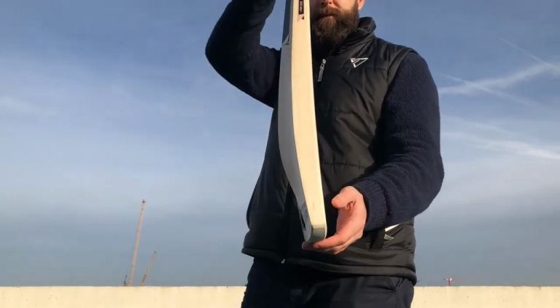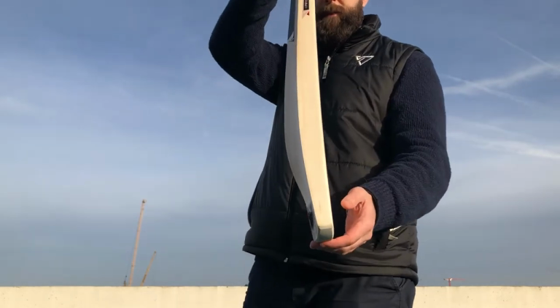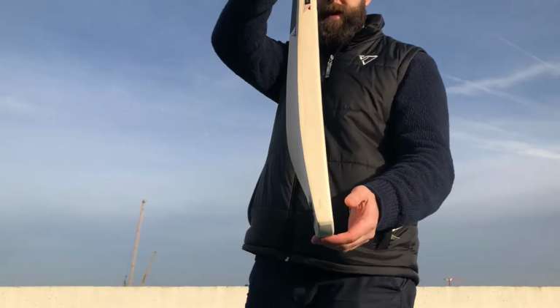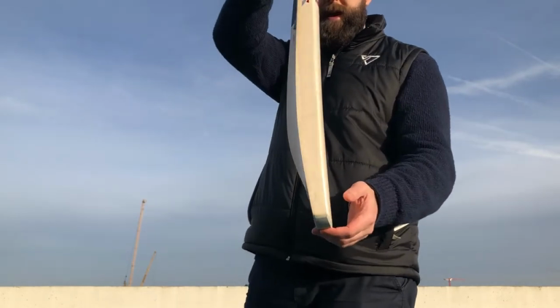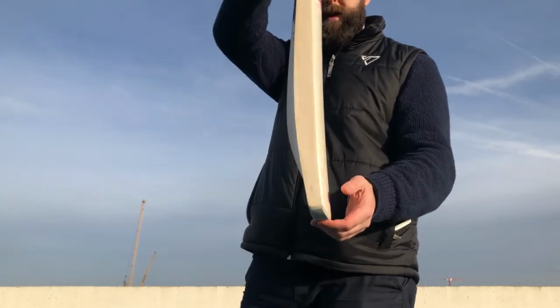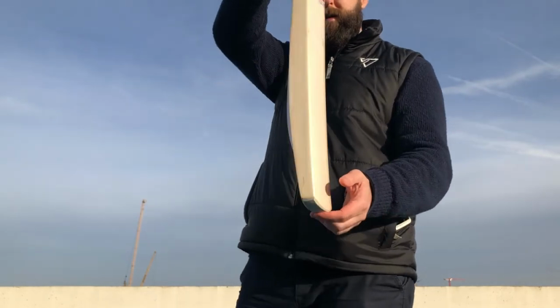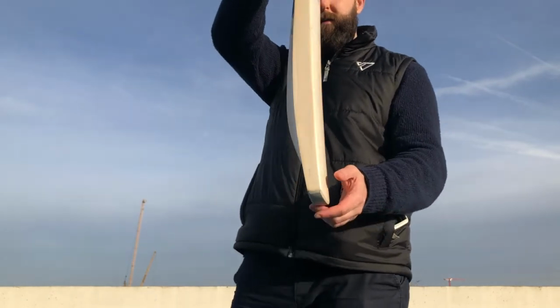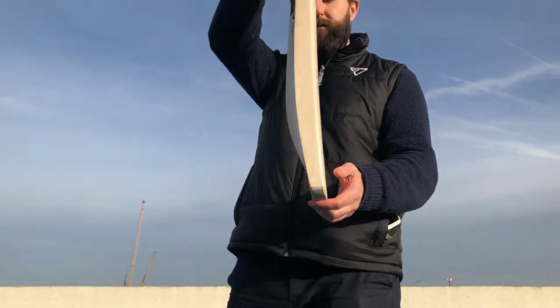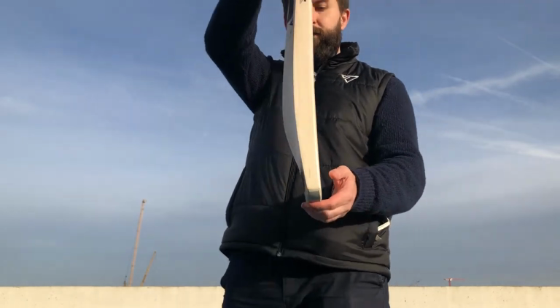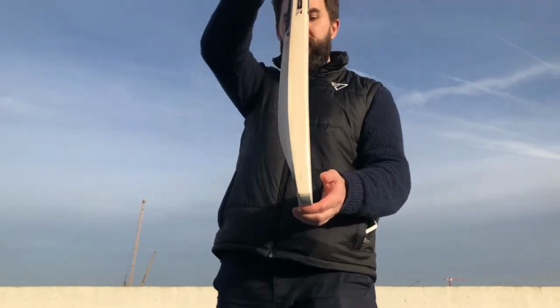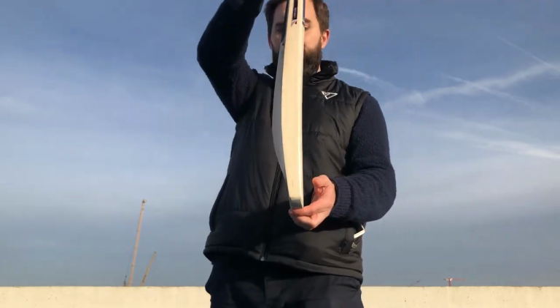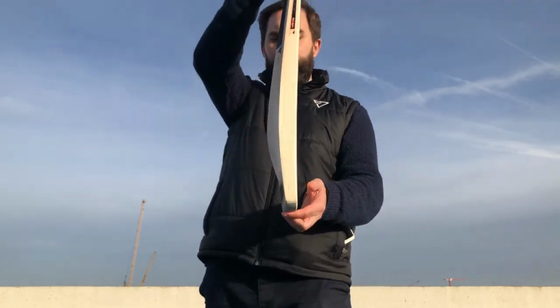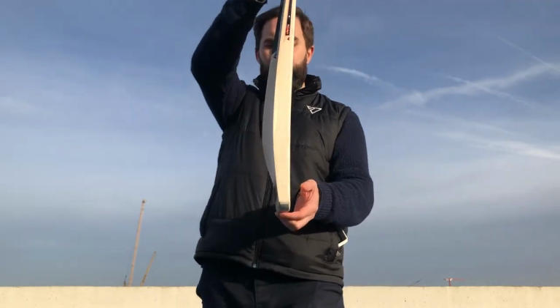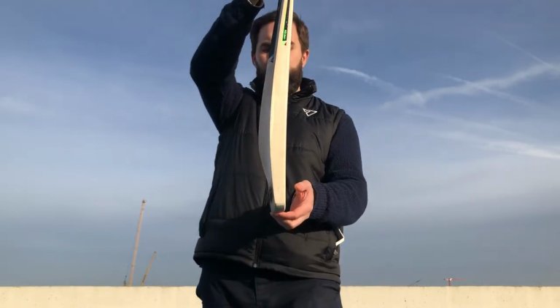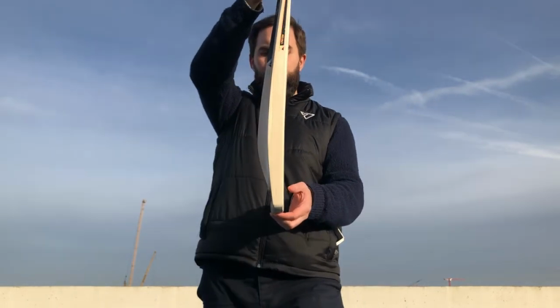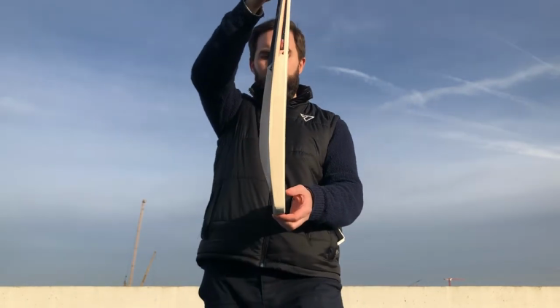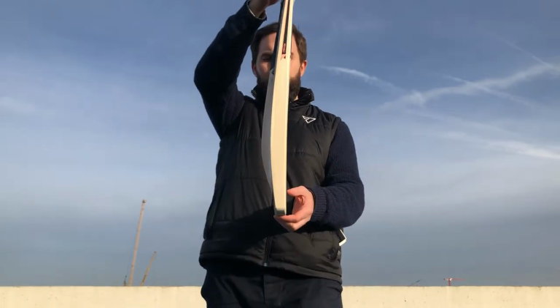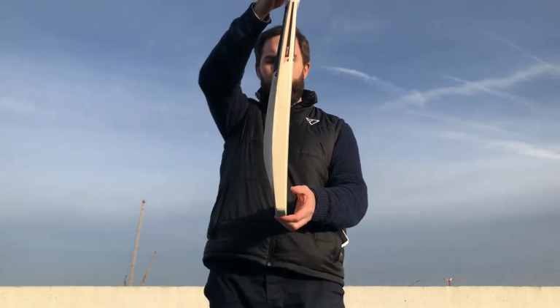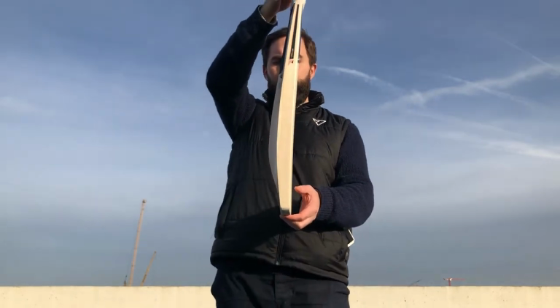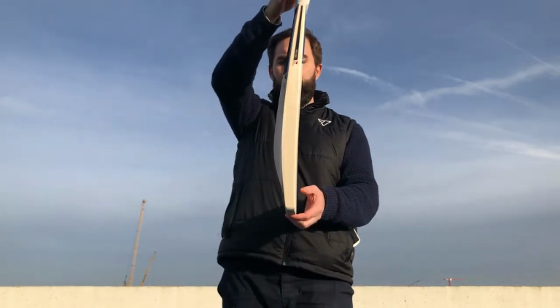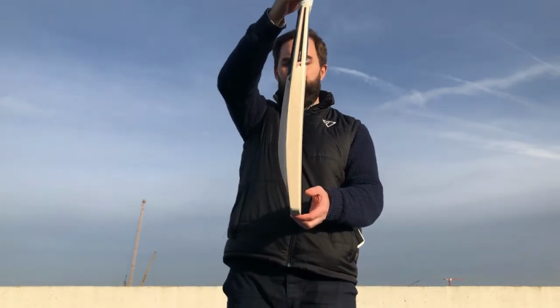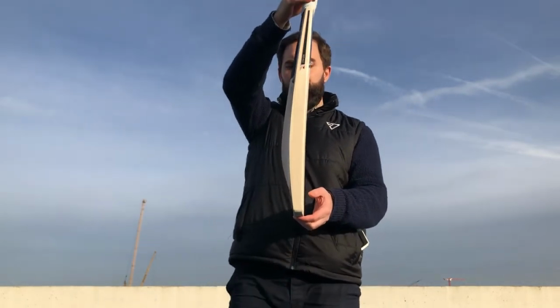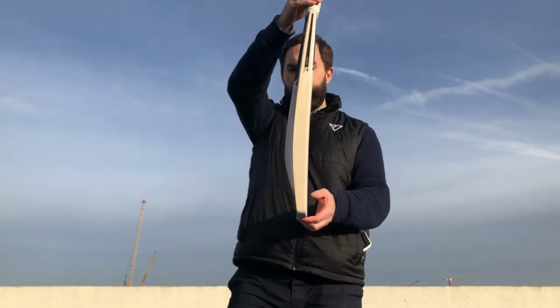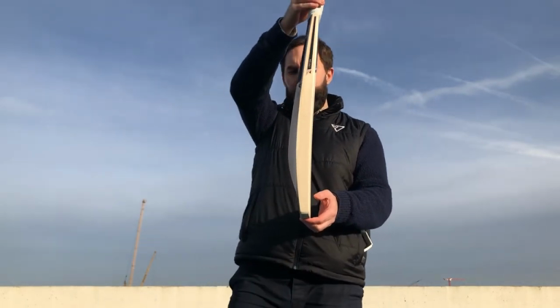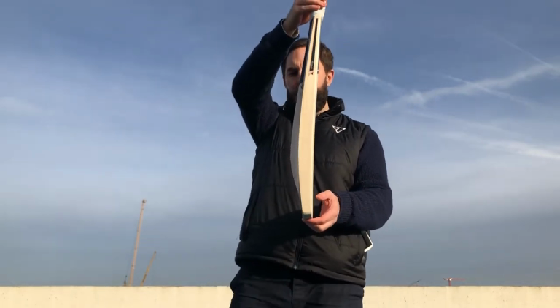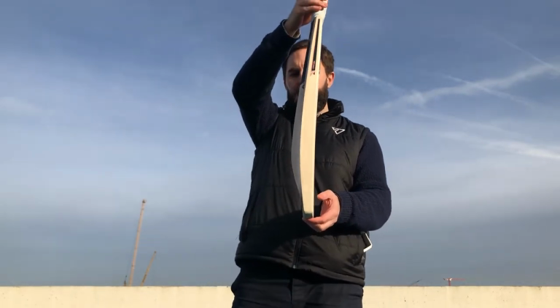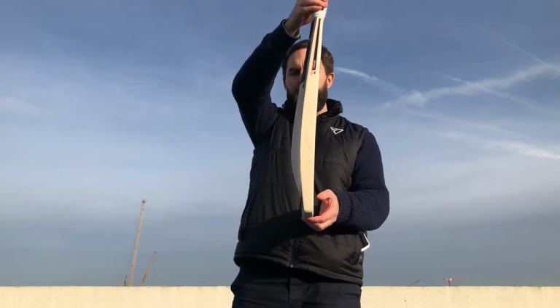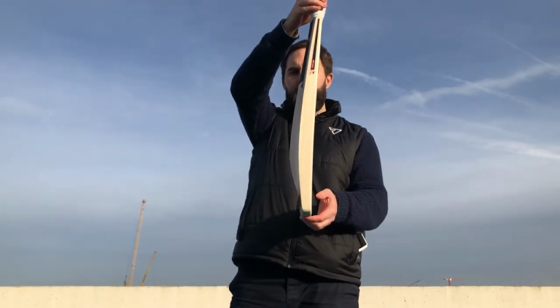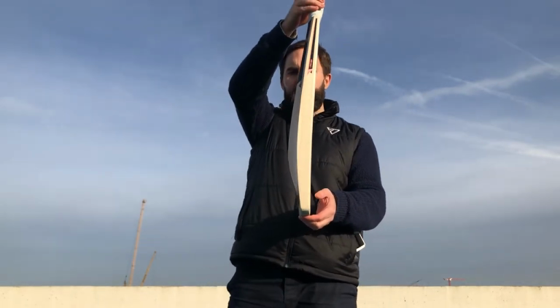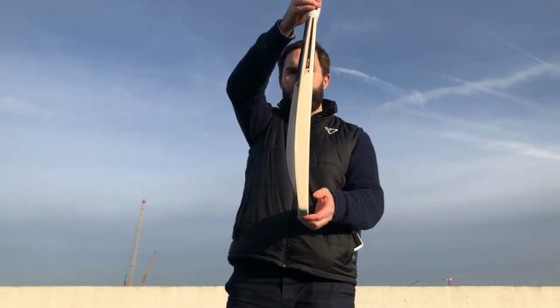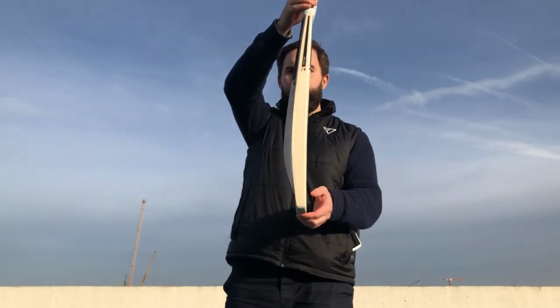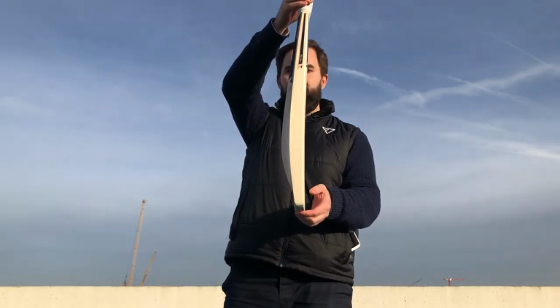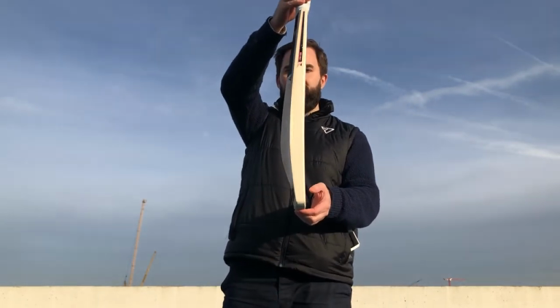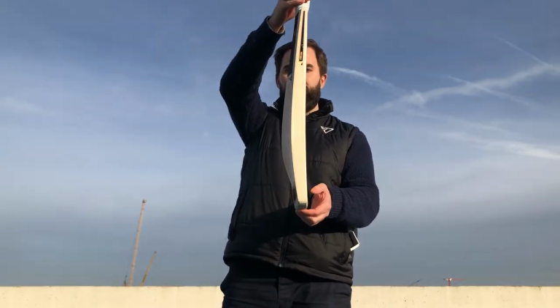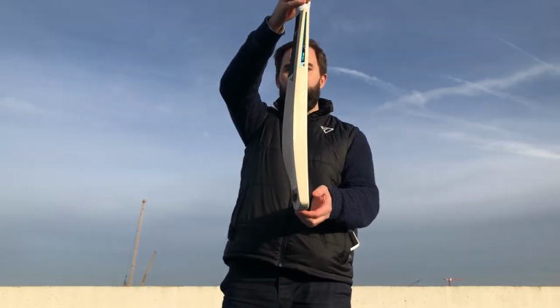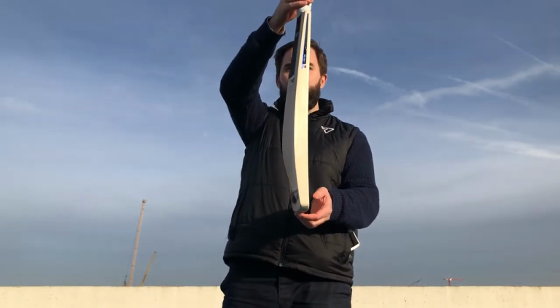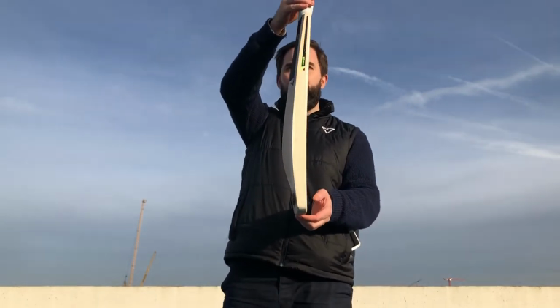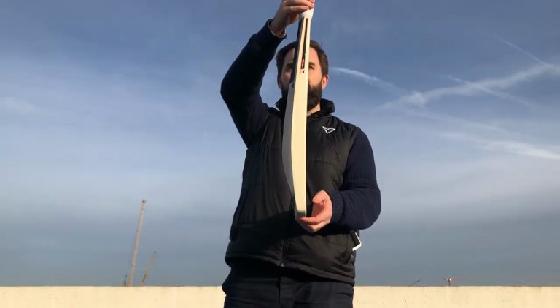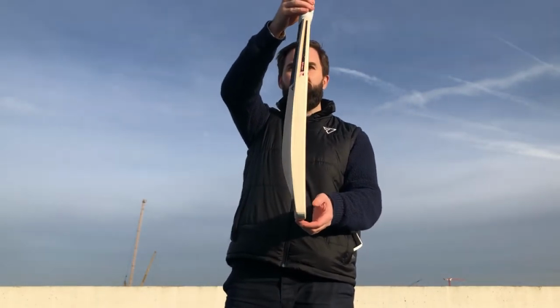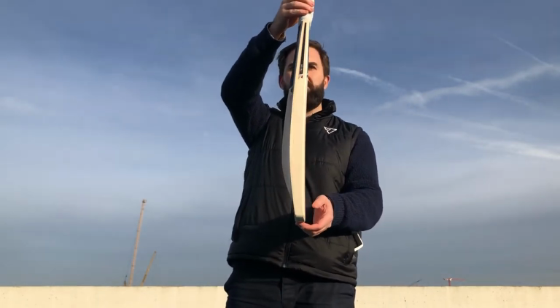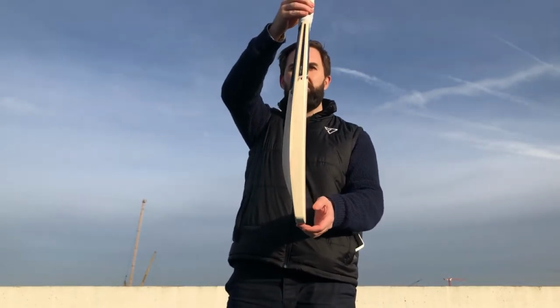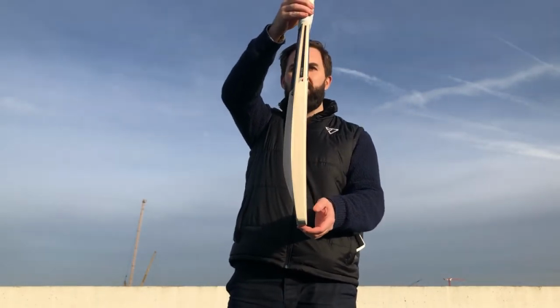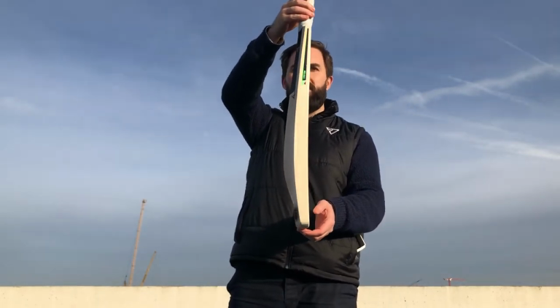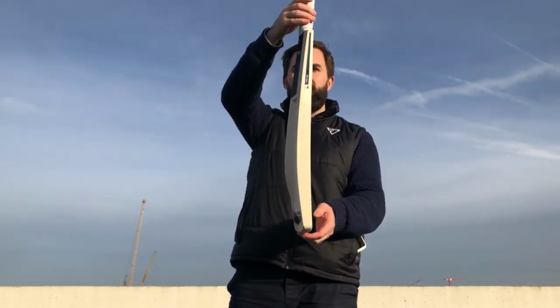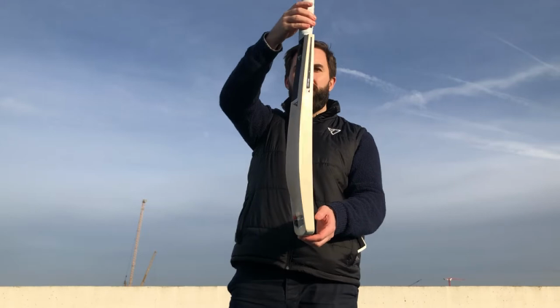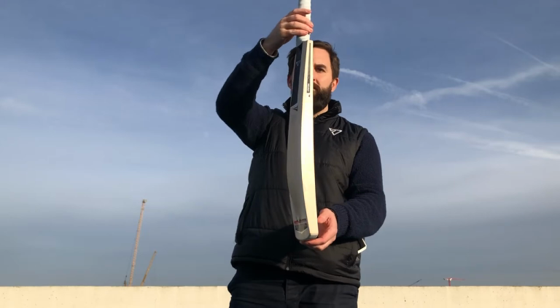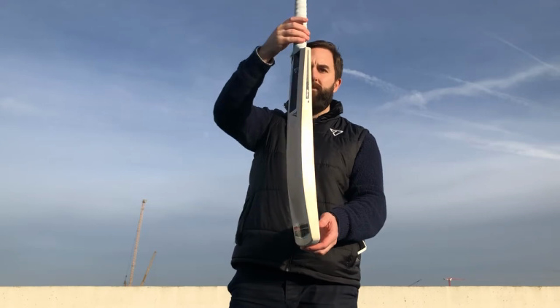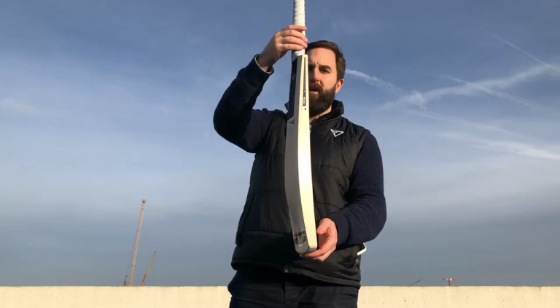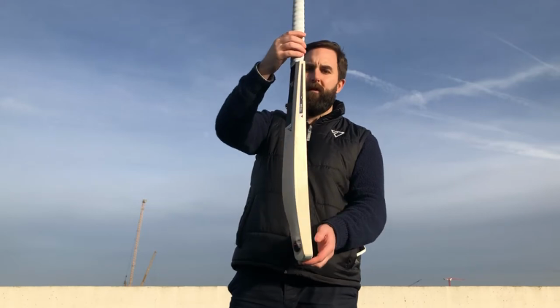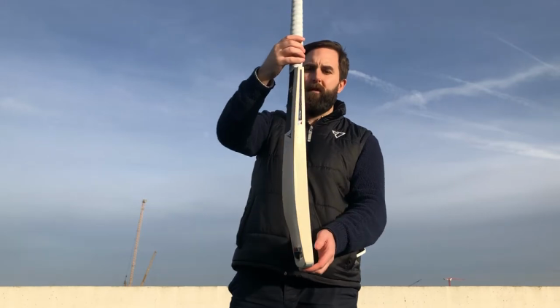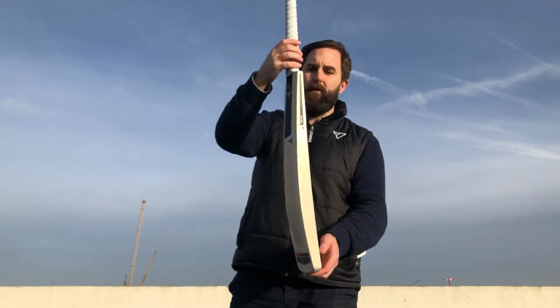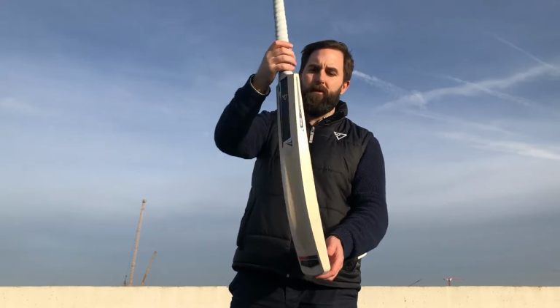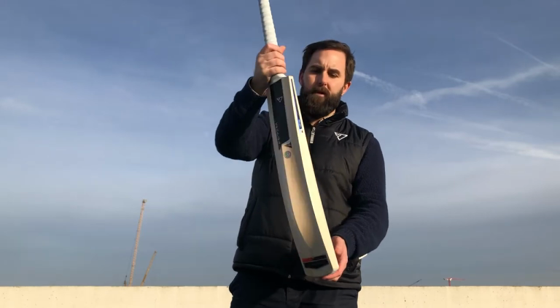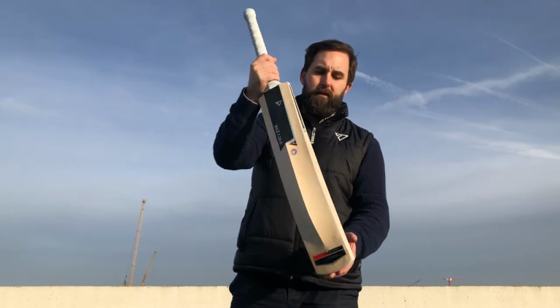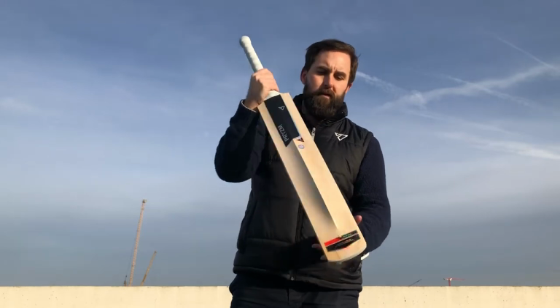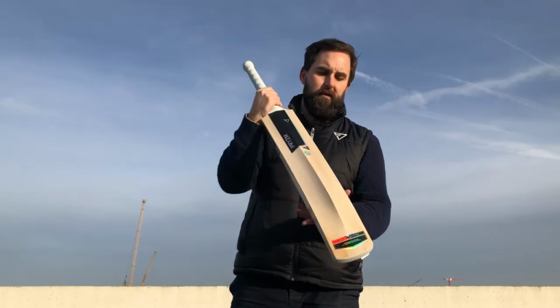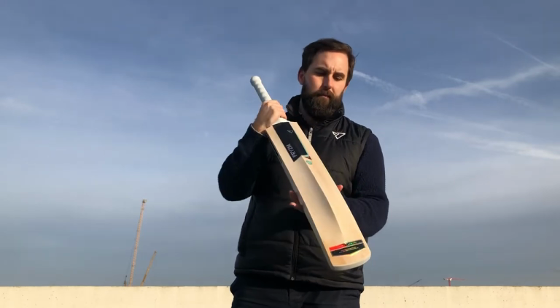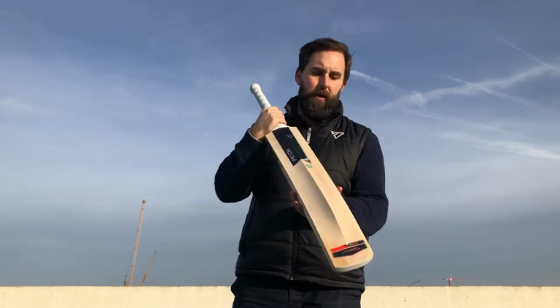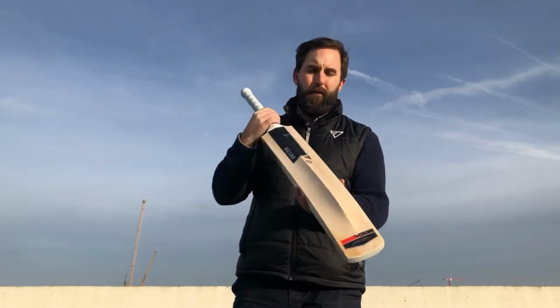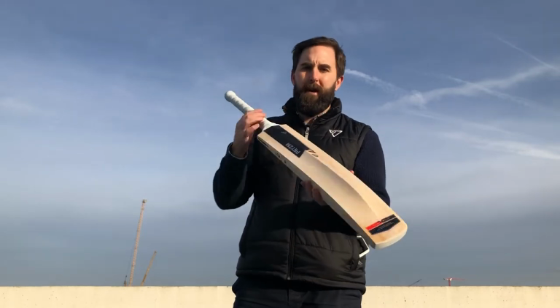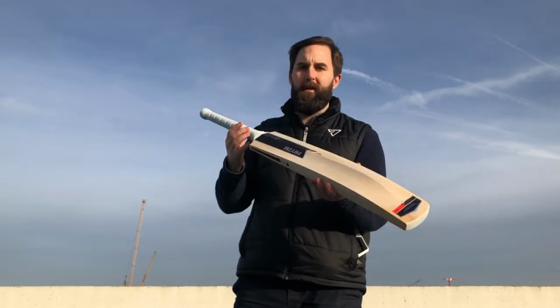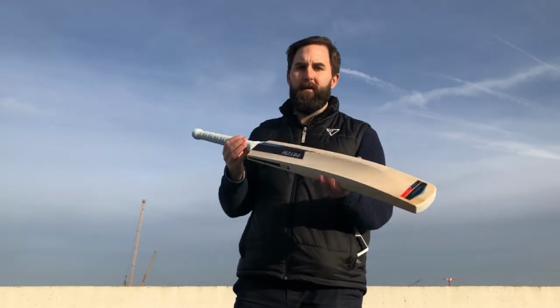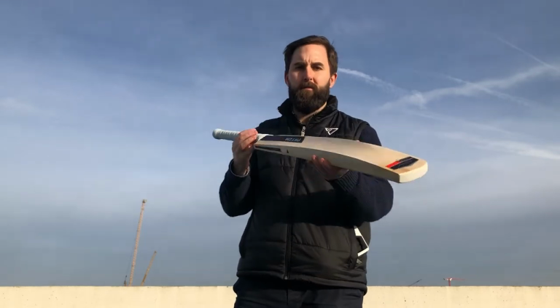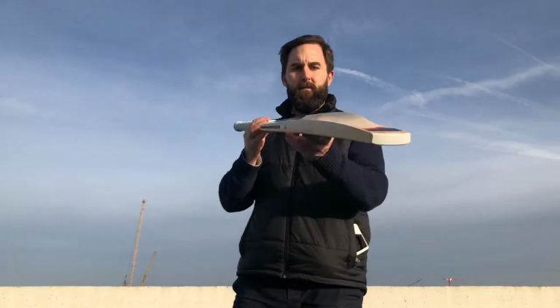Big toes, big edges, big spine, big shoulders - just a big bat in general.